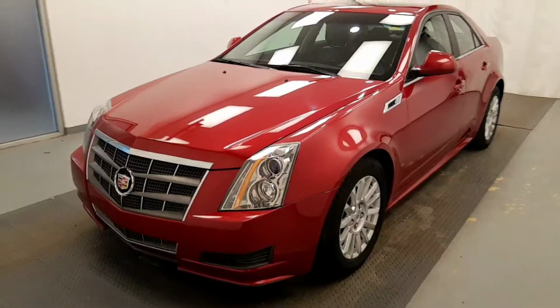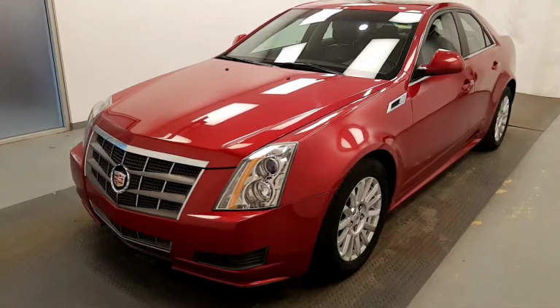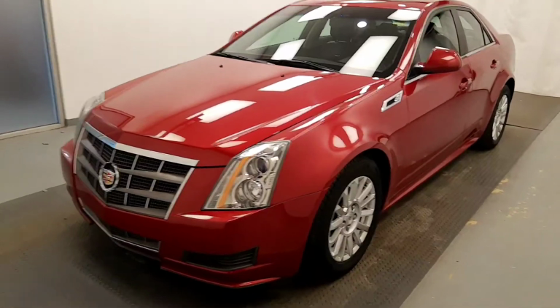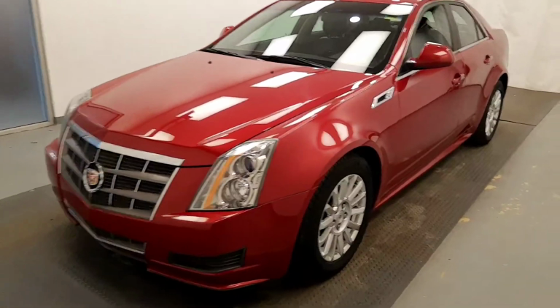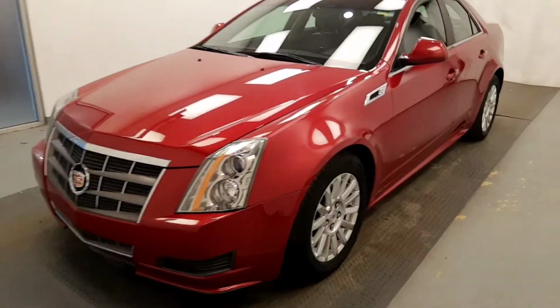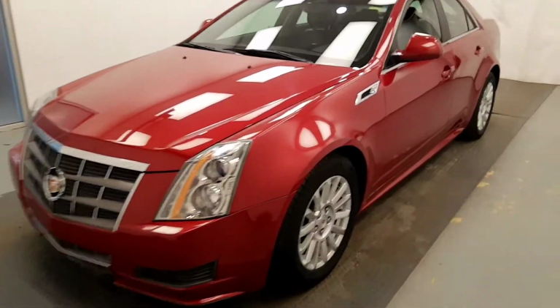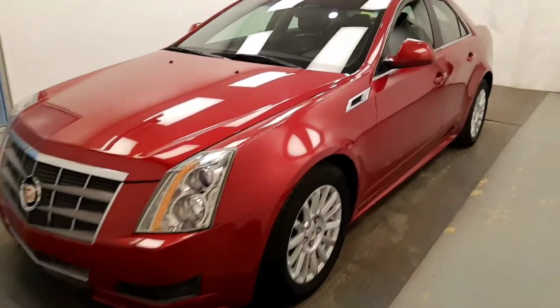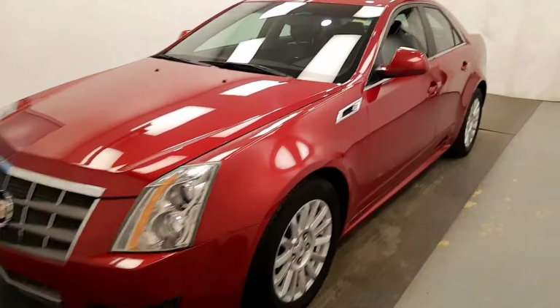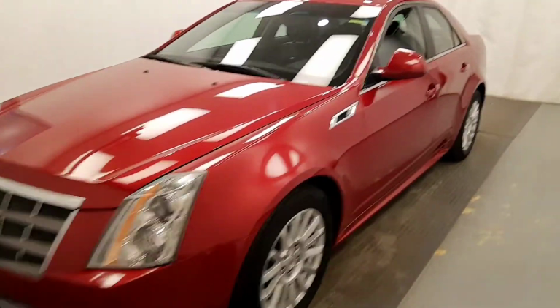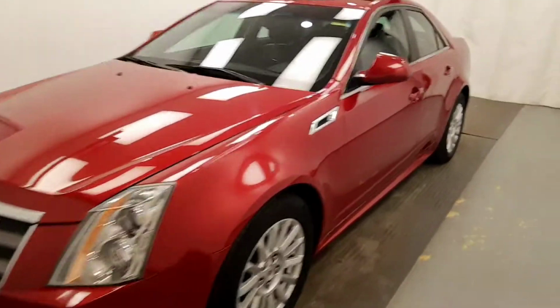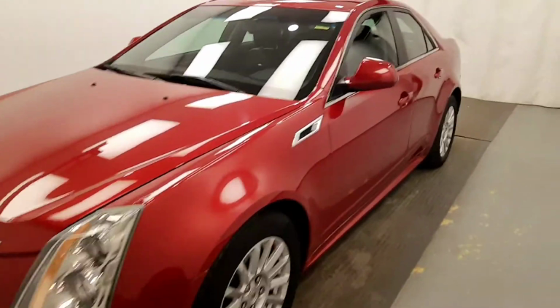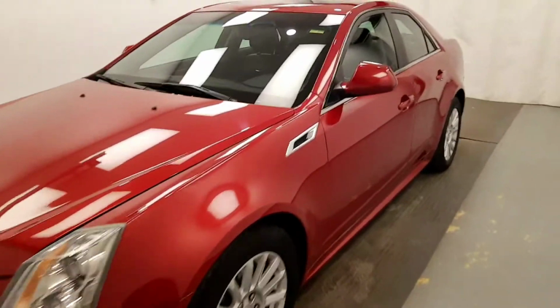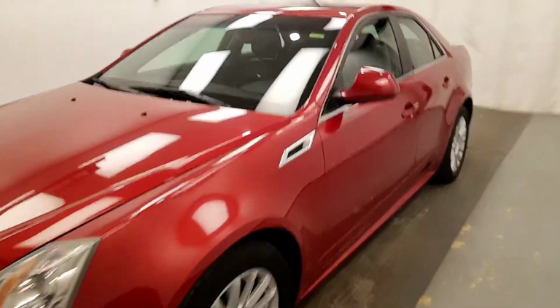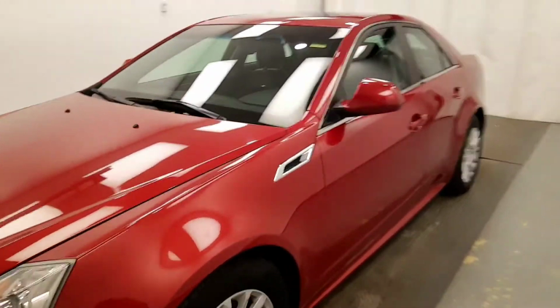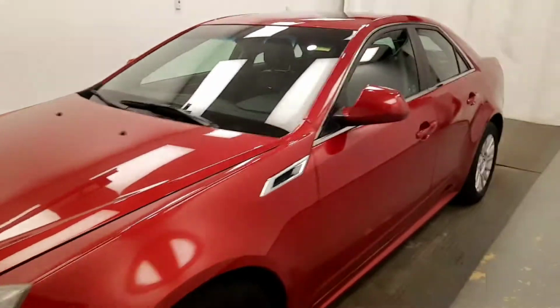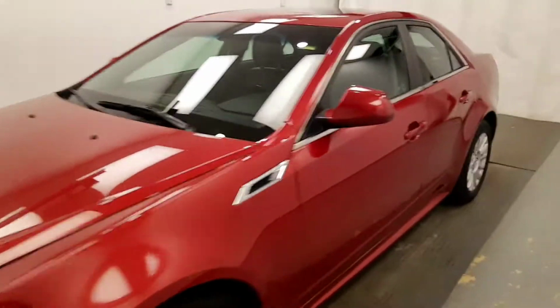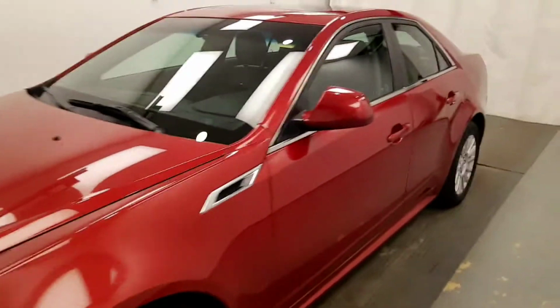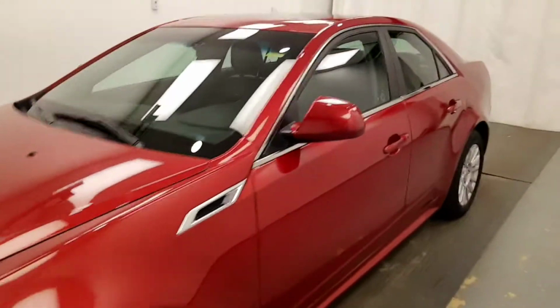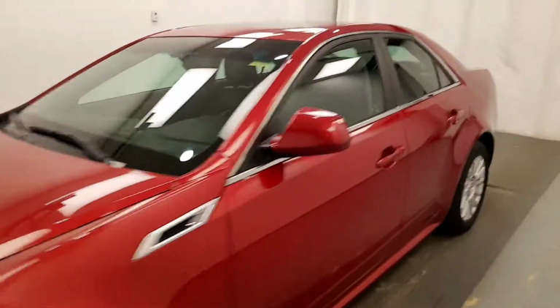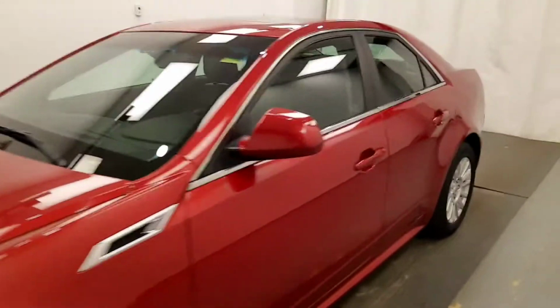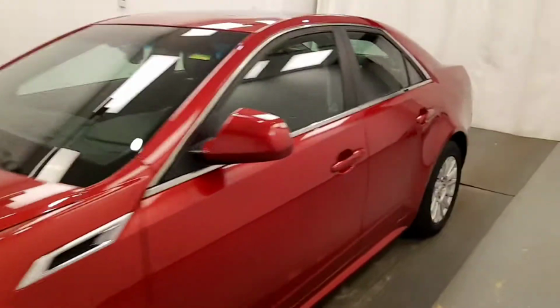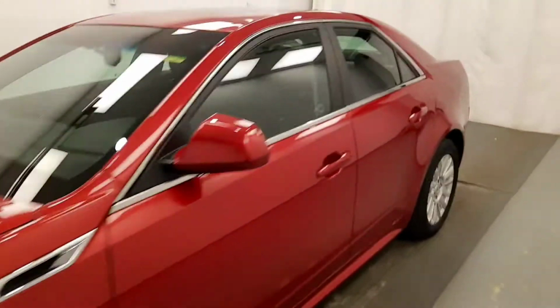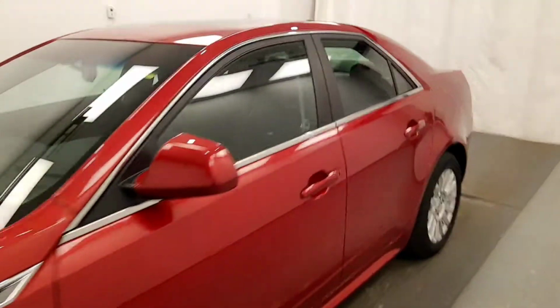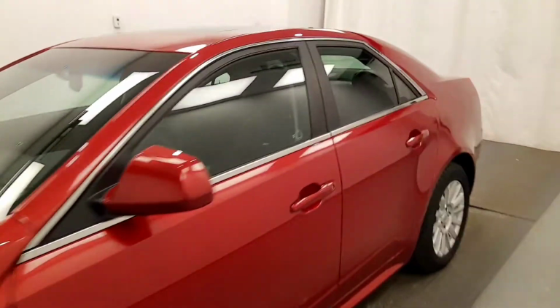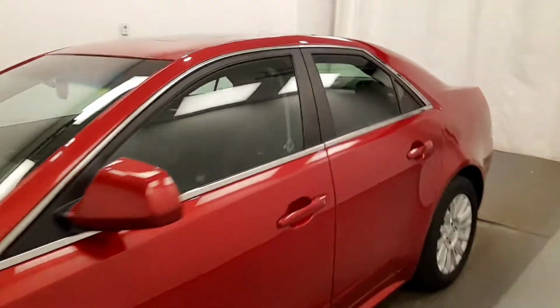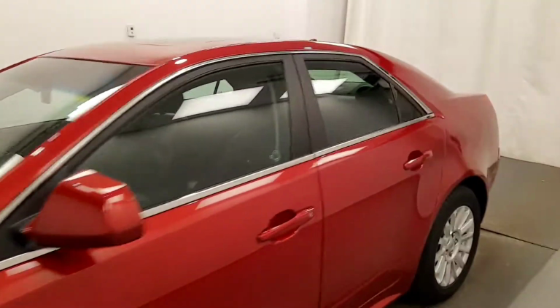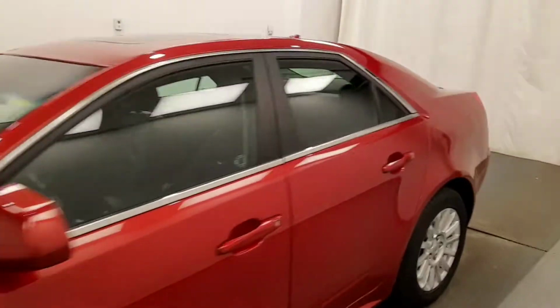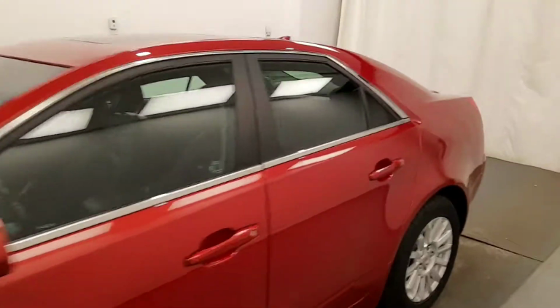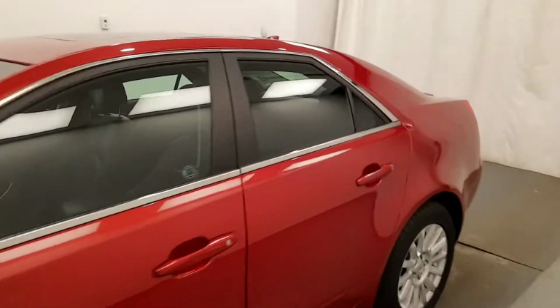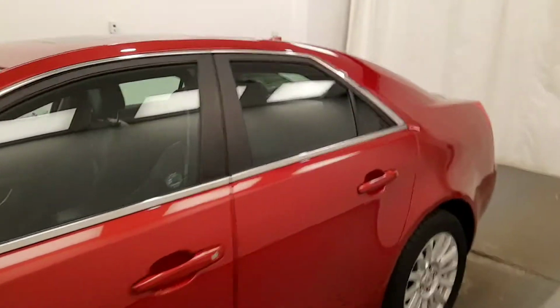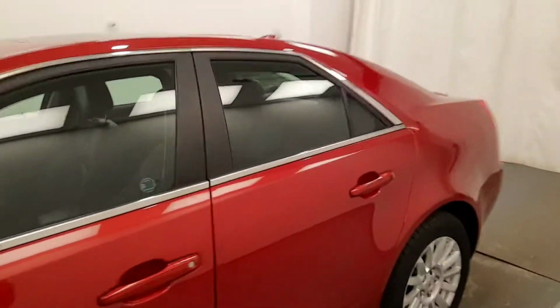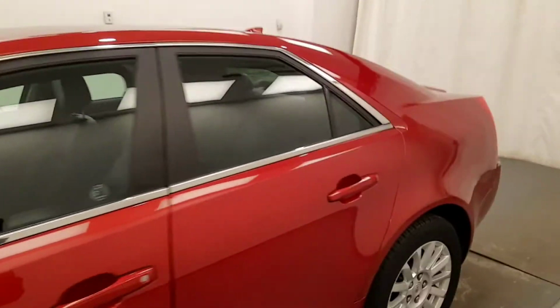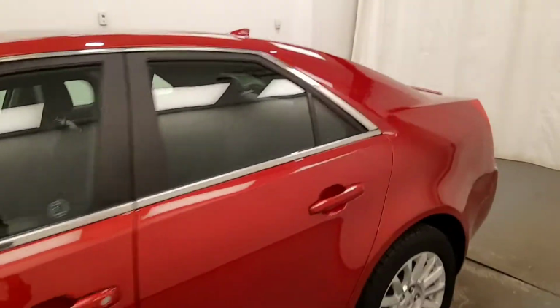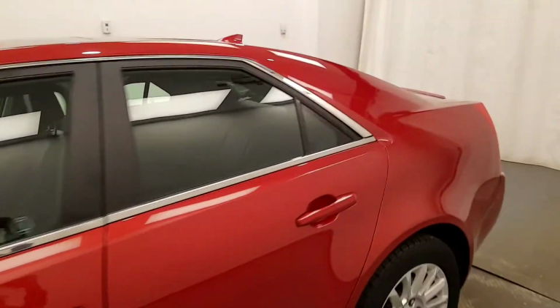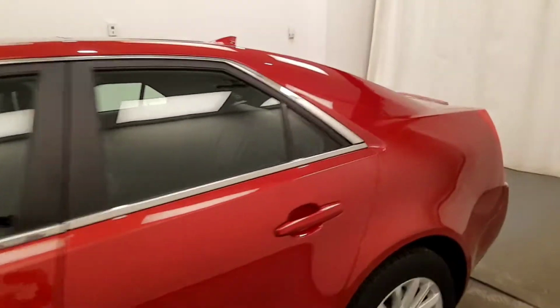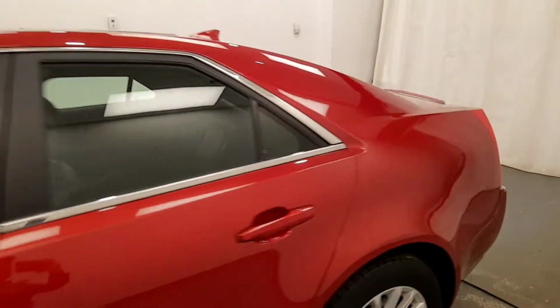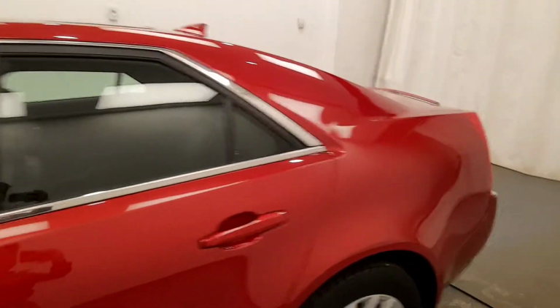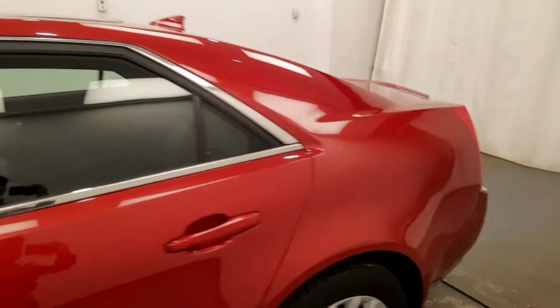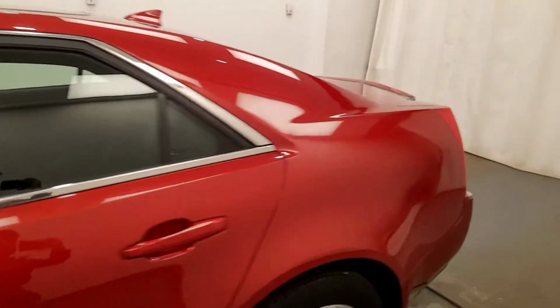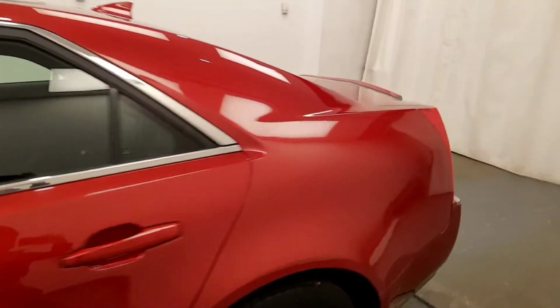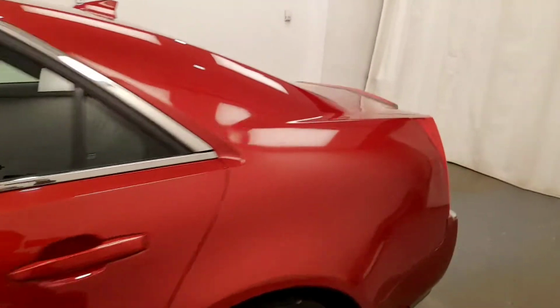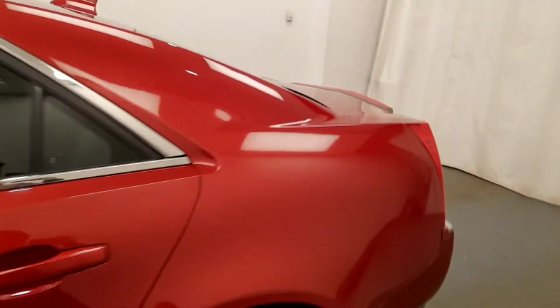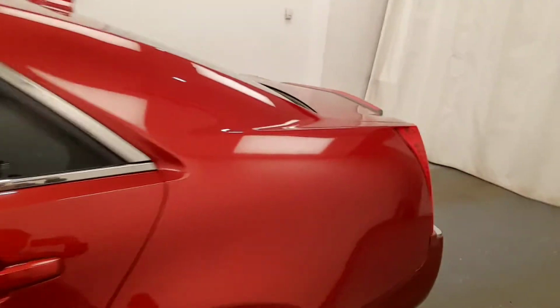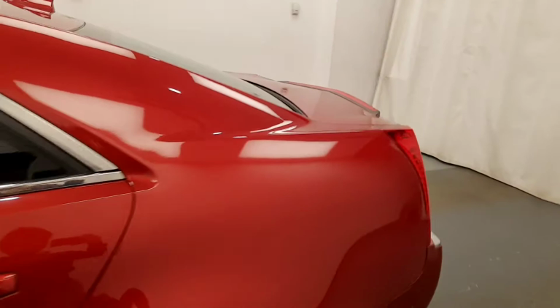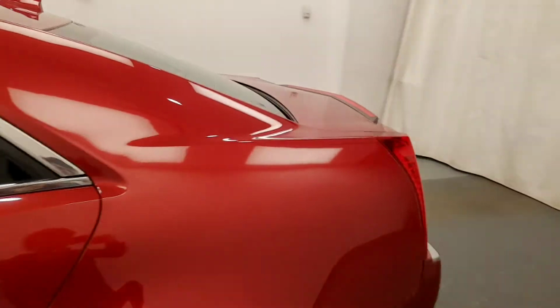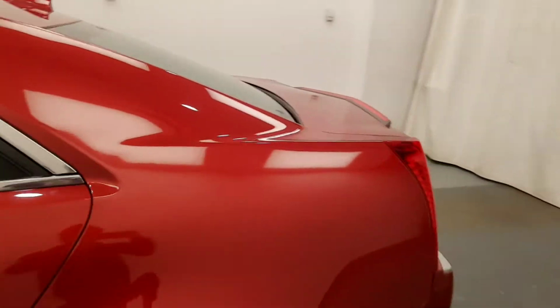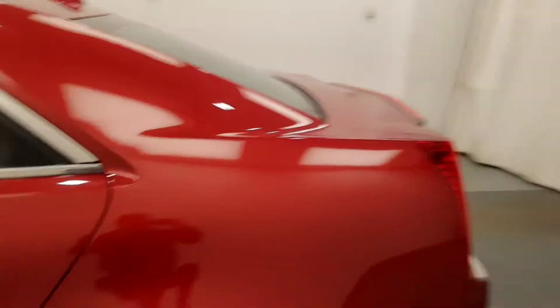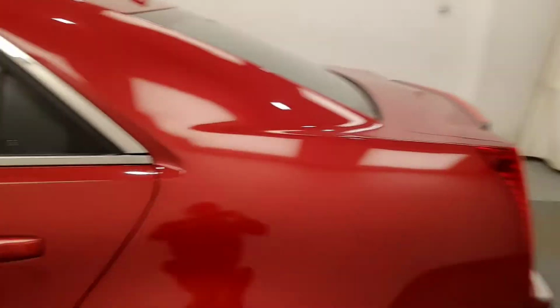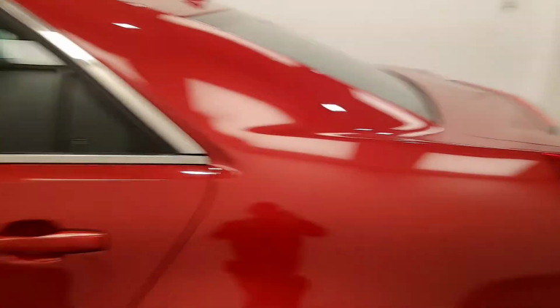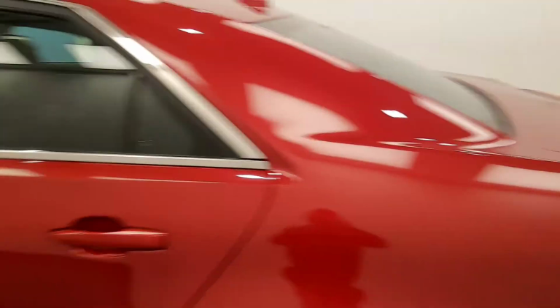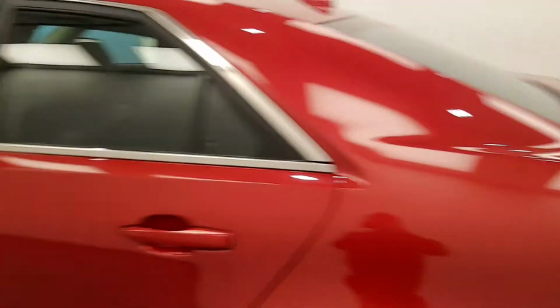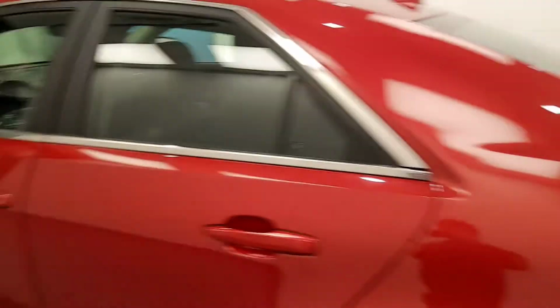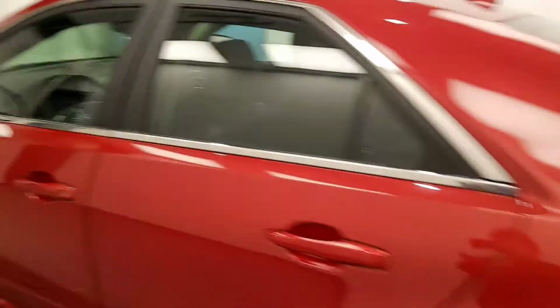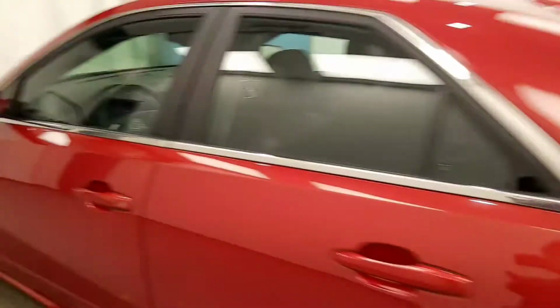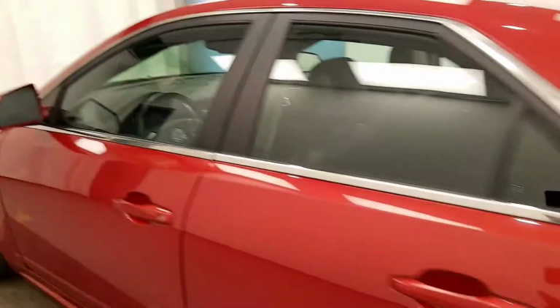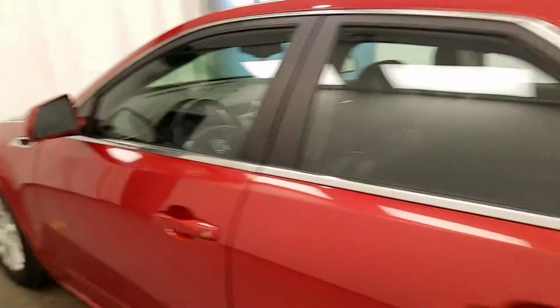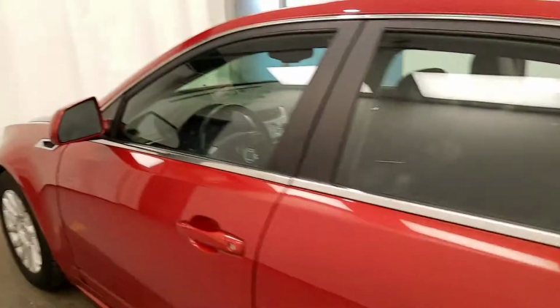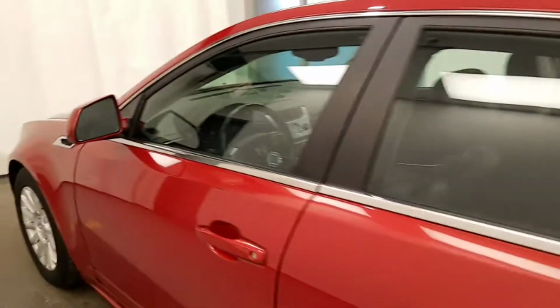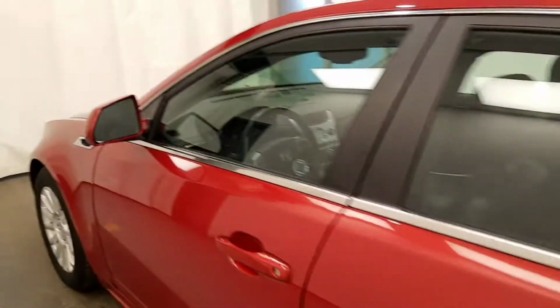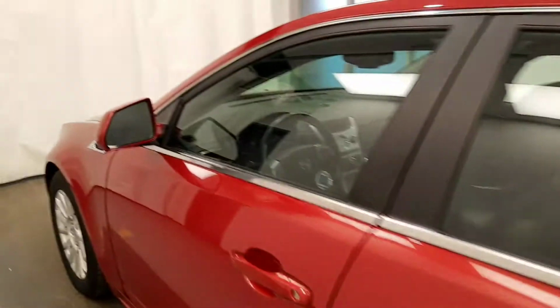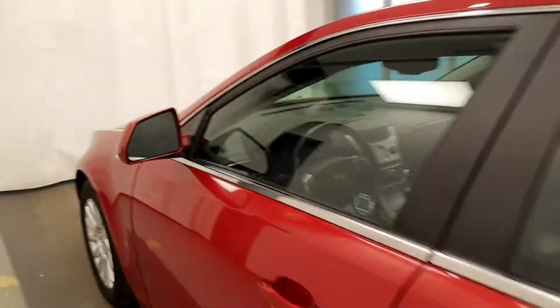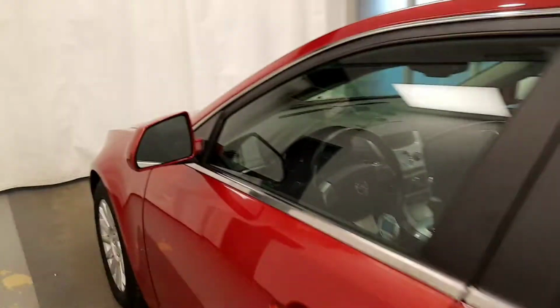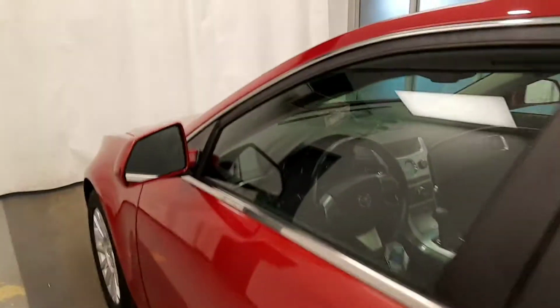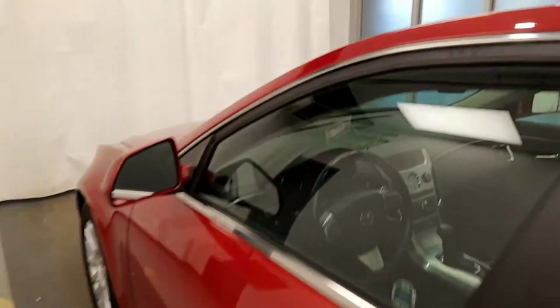Today we're viewing stock number 214523 on a 2011 Cadillac CTS4 and our exterior colour is red.